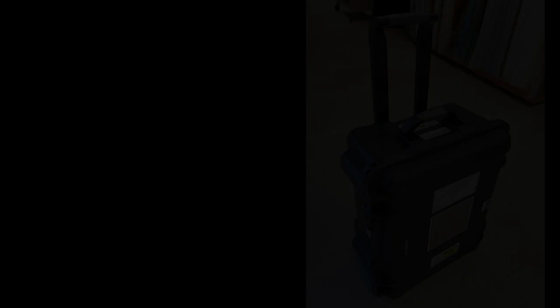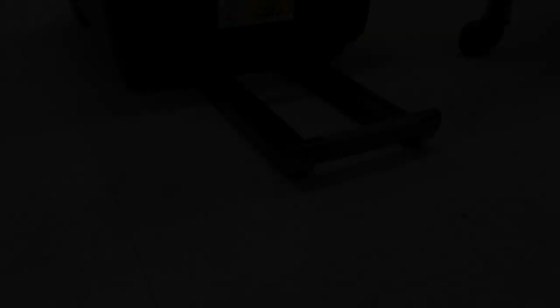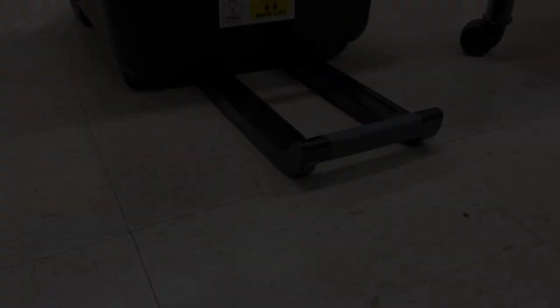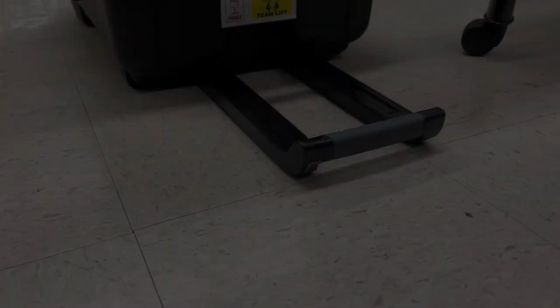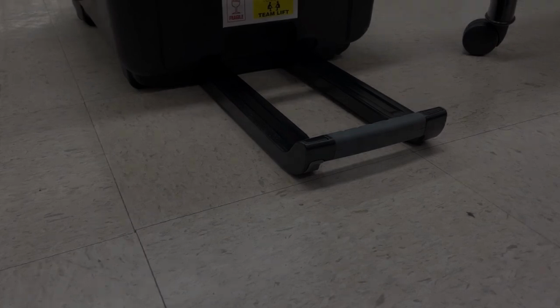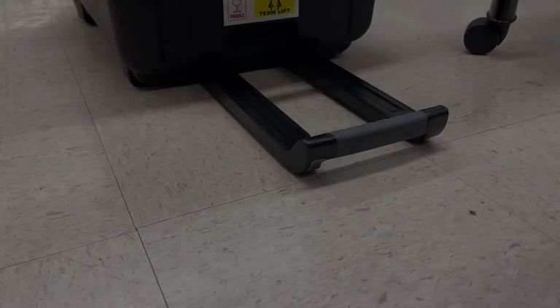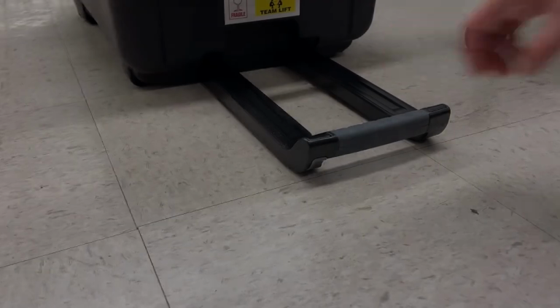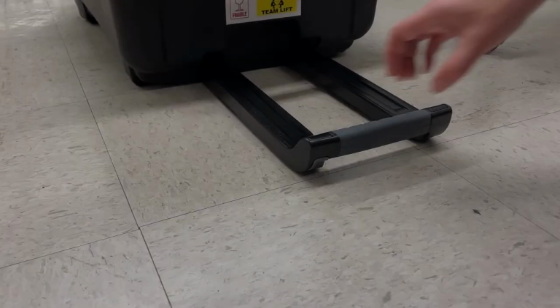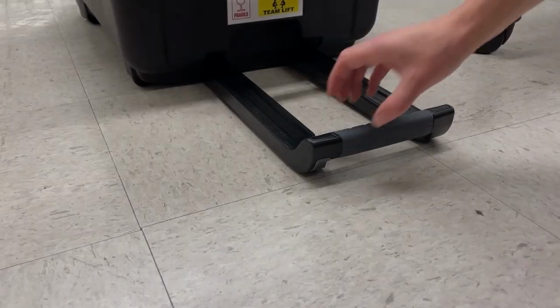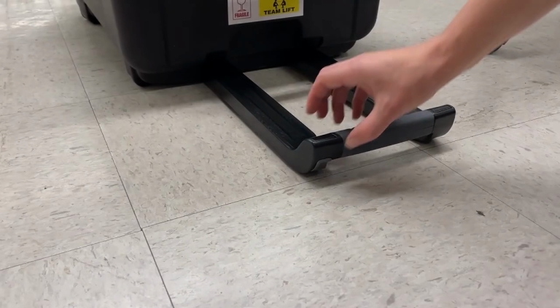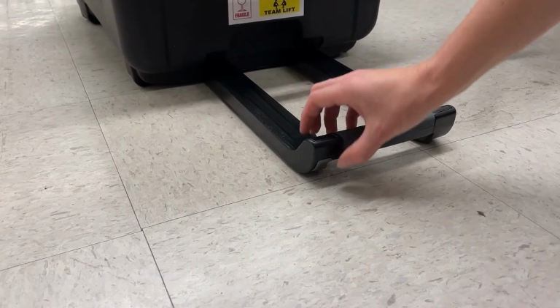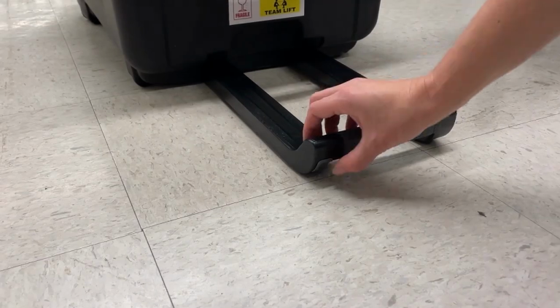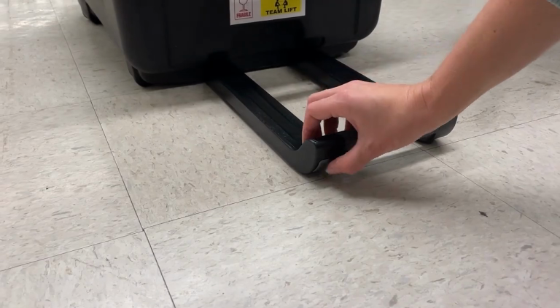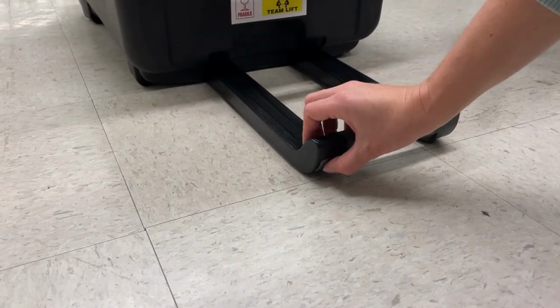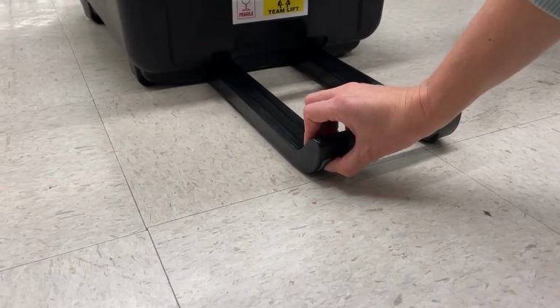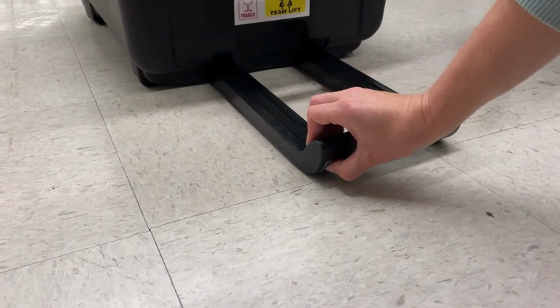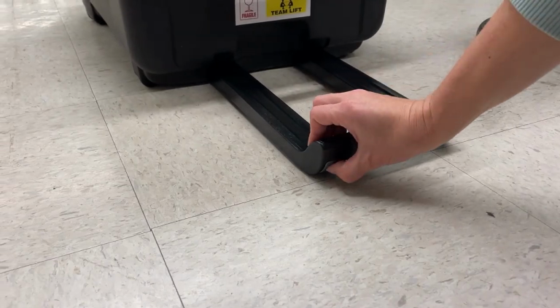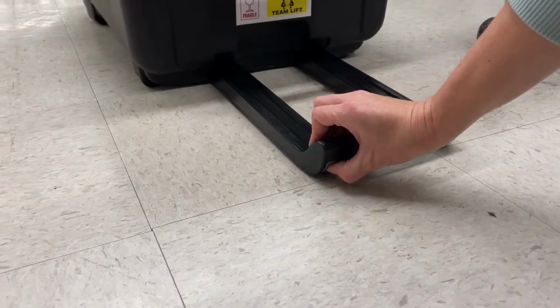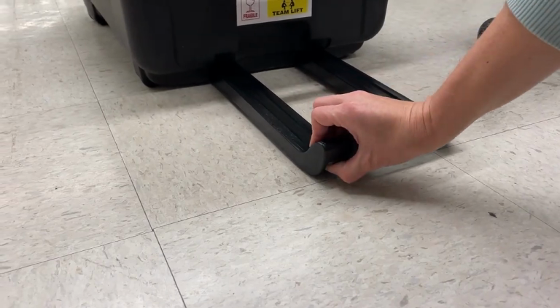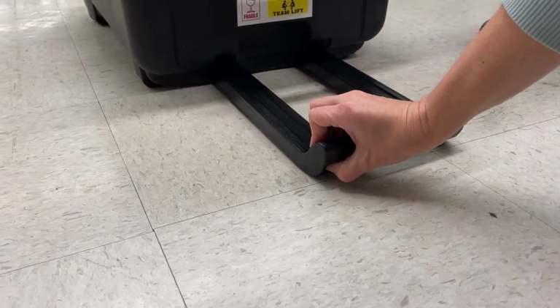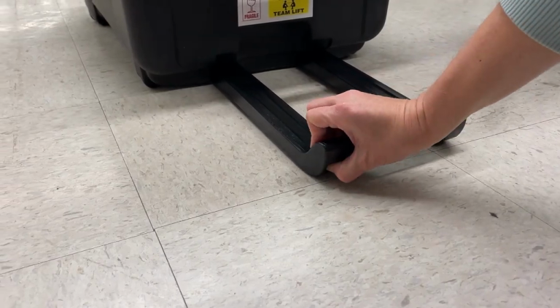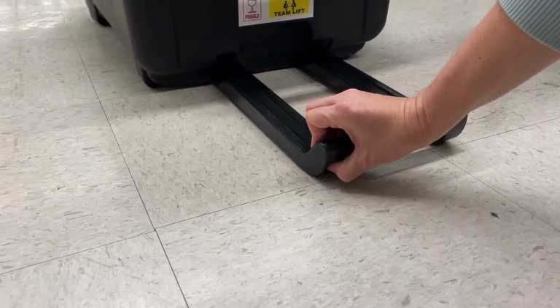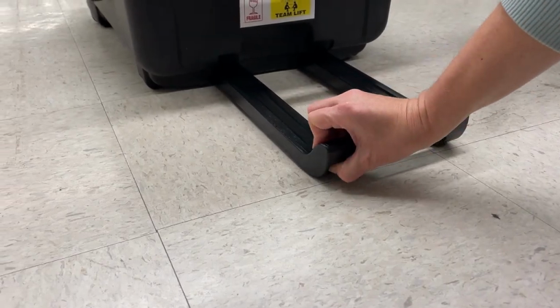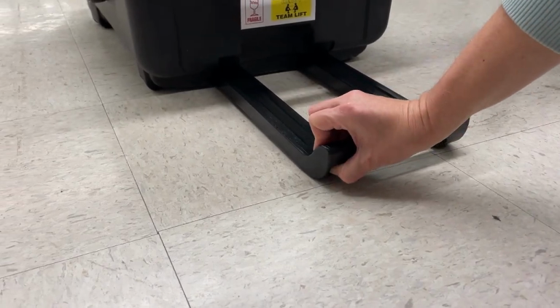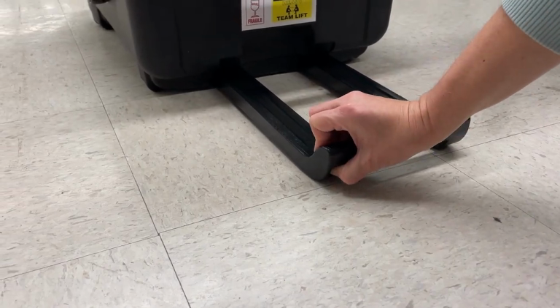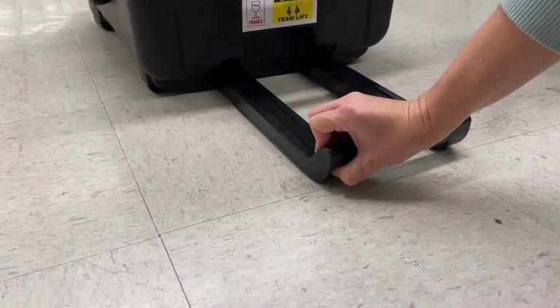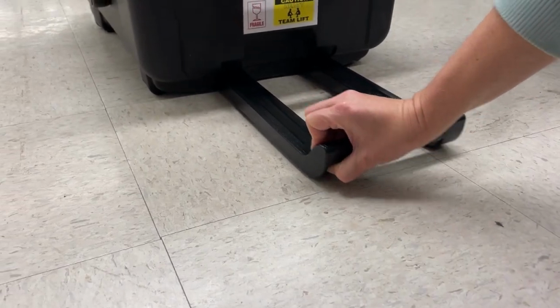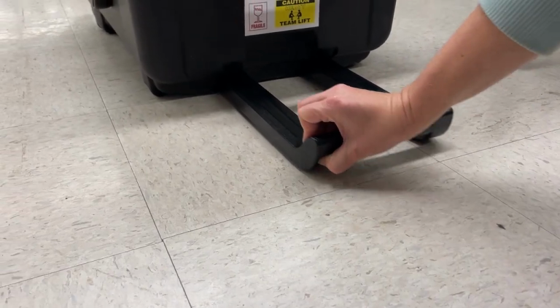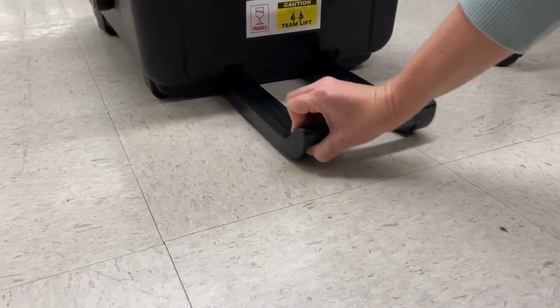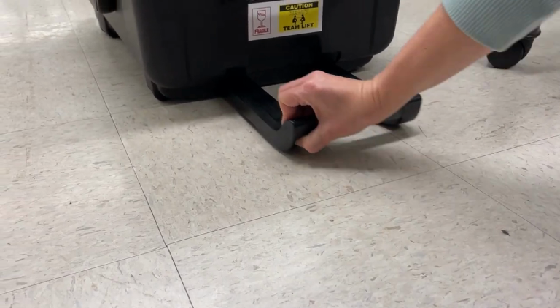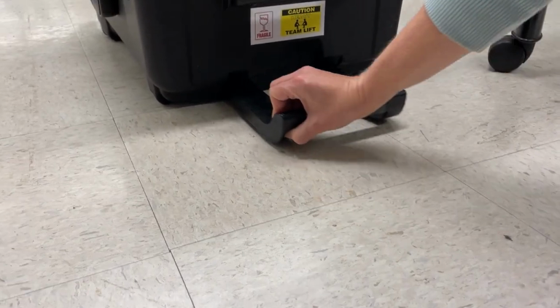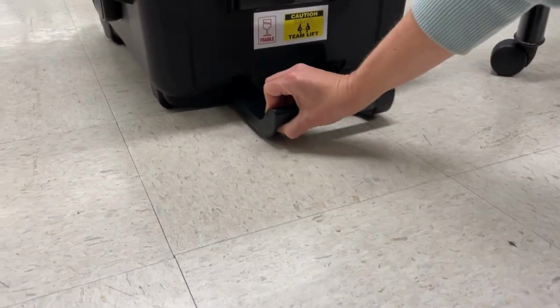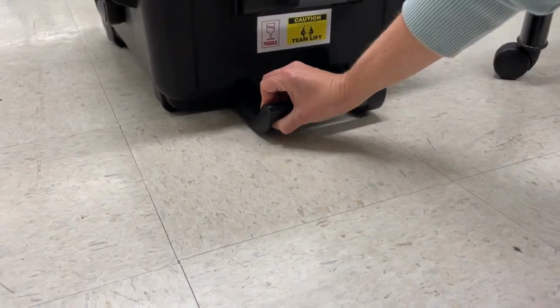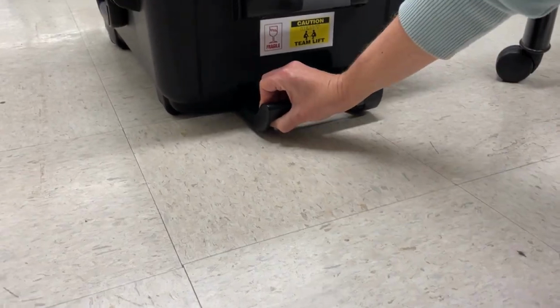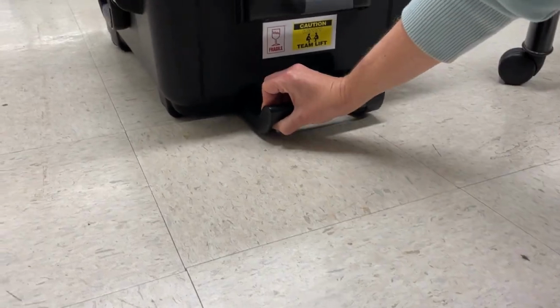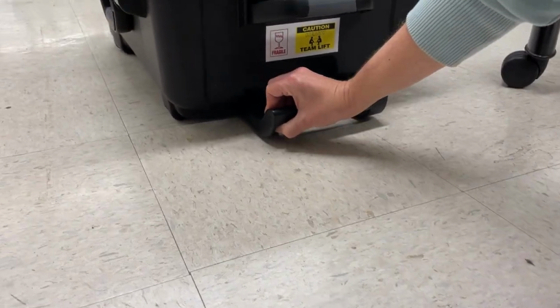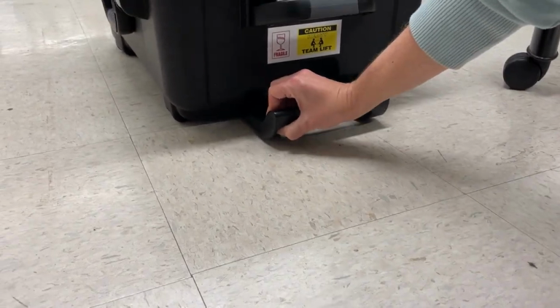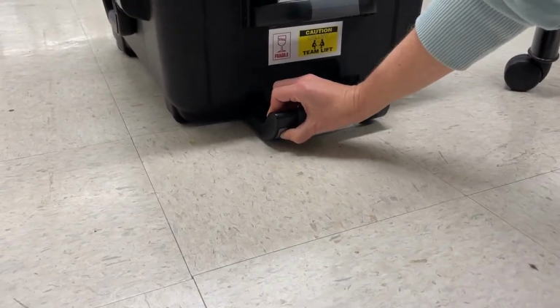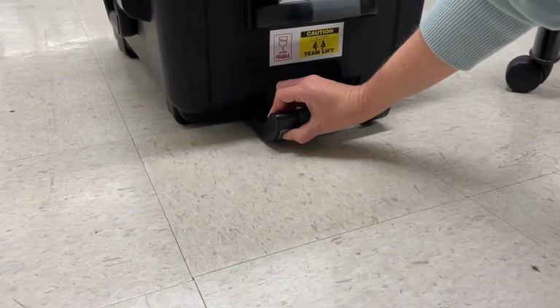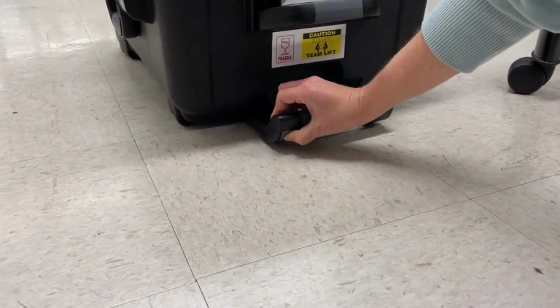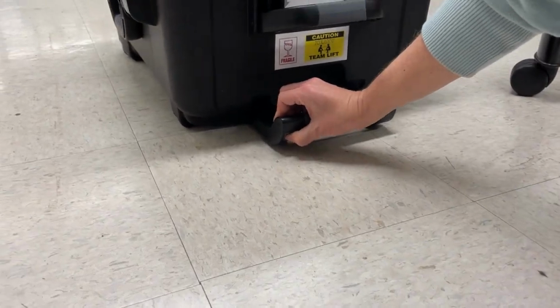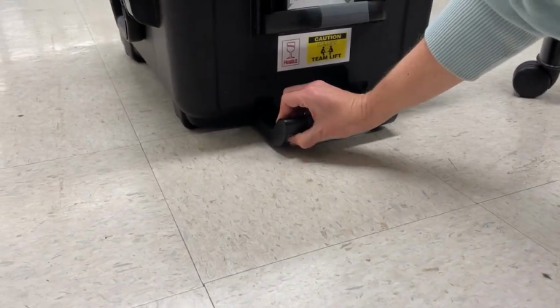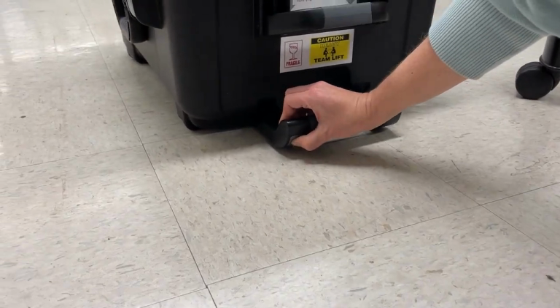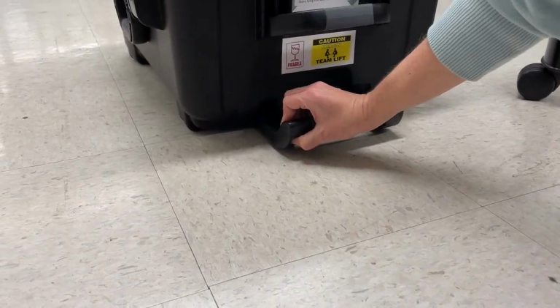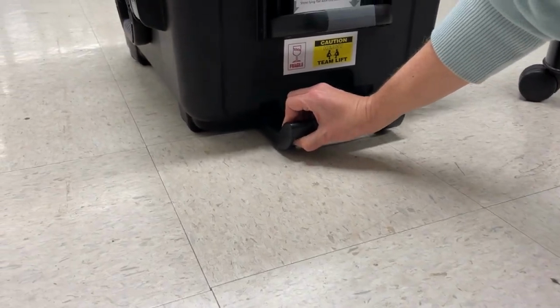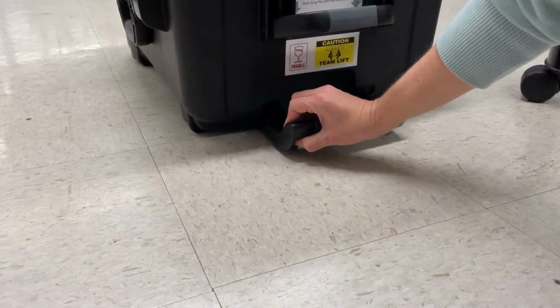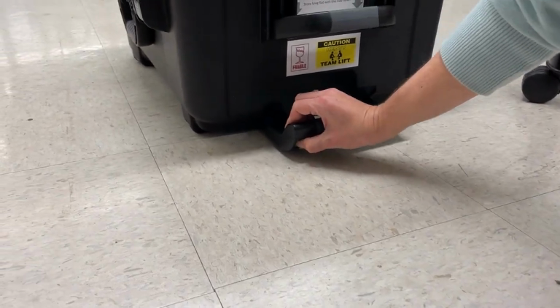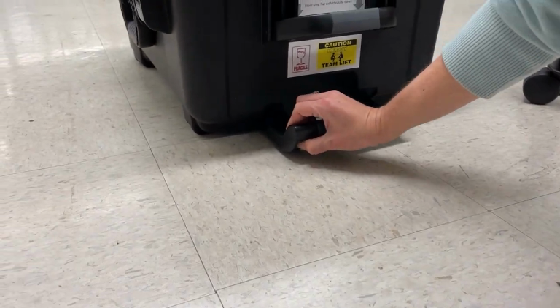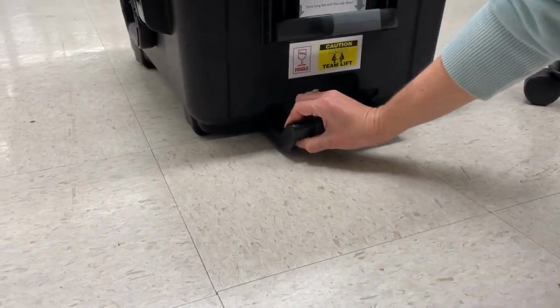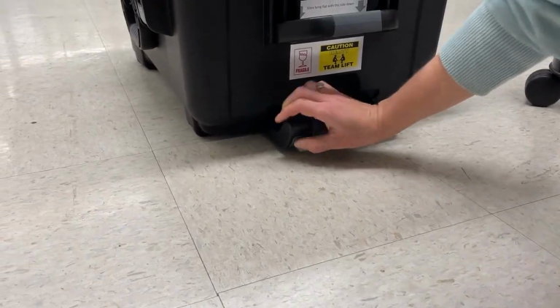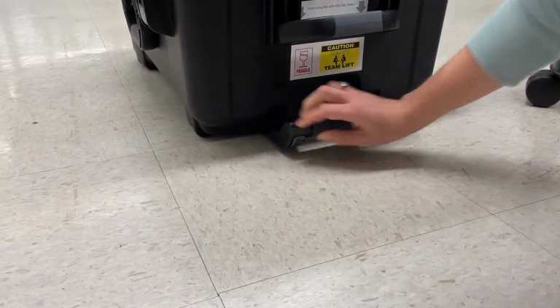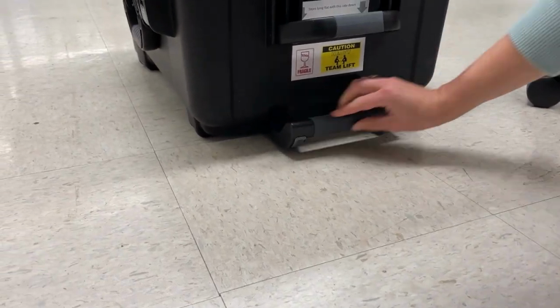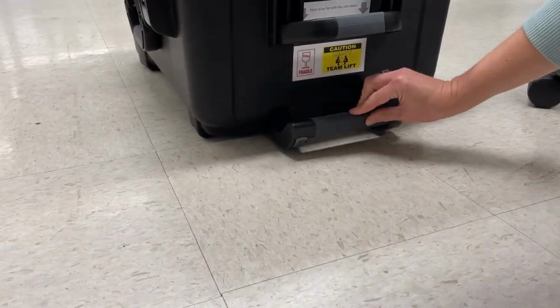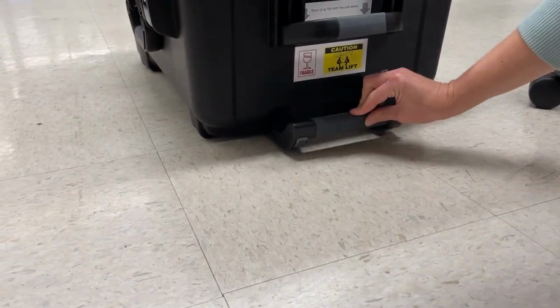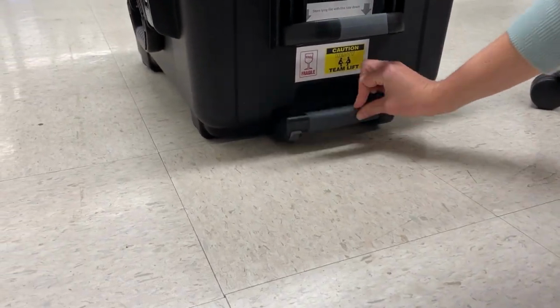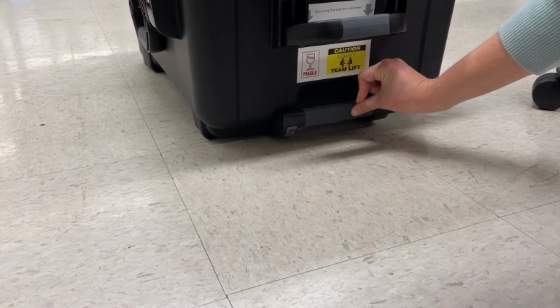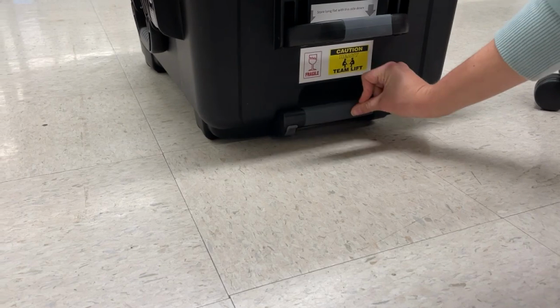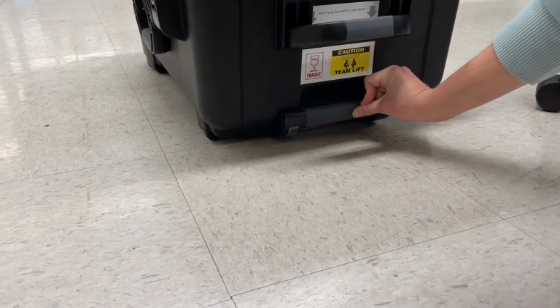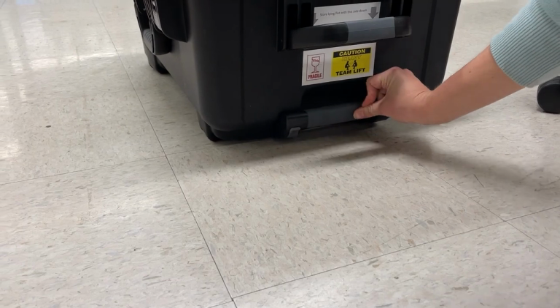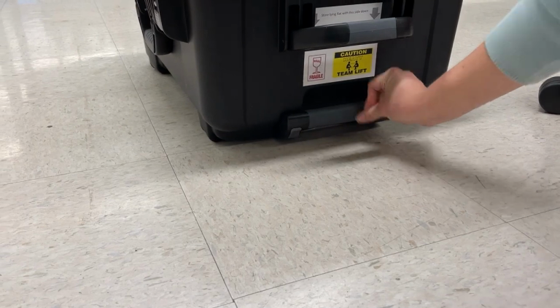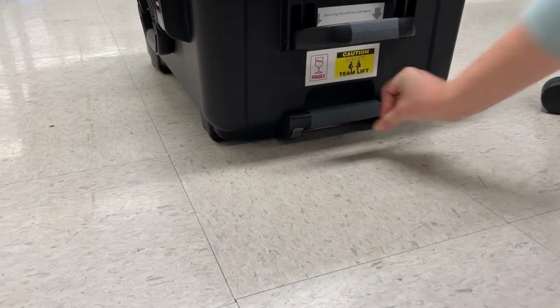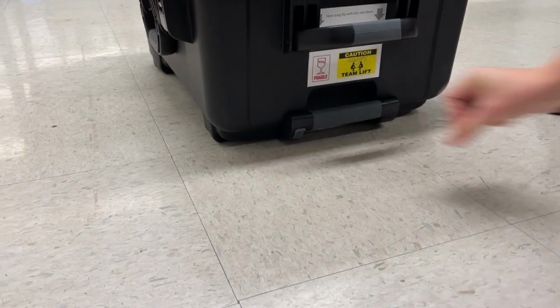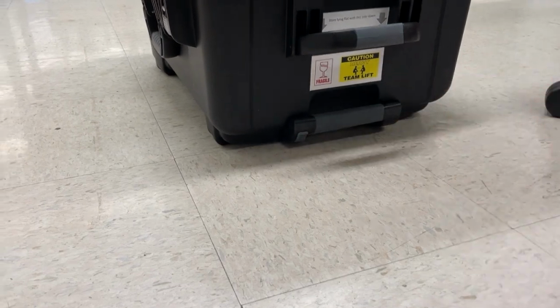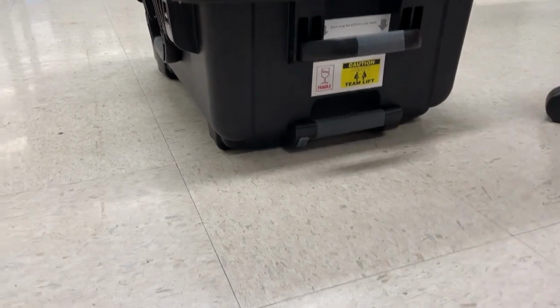Before opening, you want to retract this handle by pushing this button down here and sliding it in.